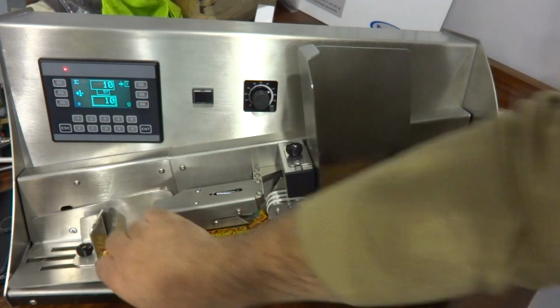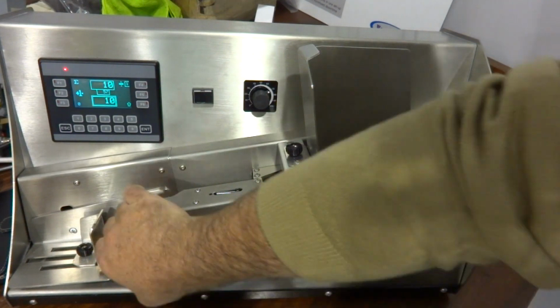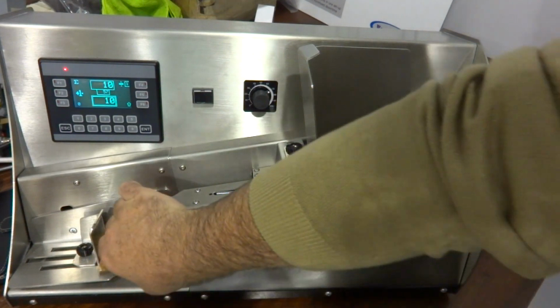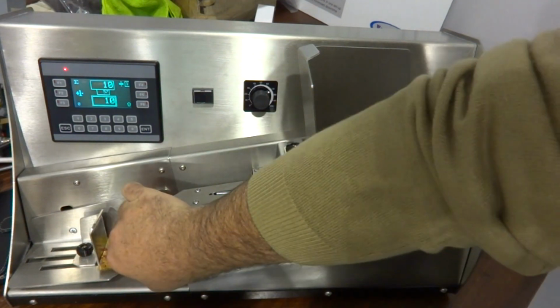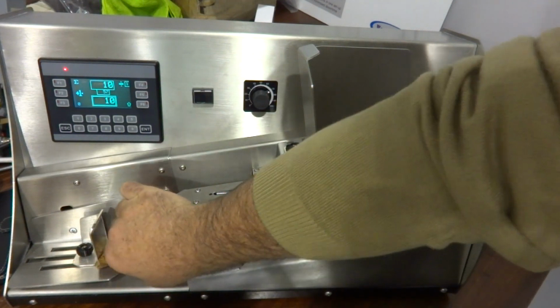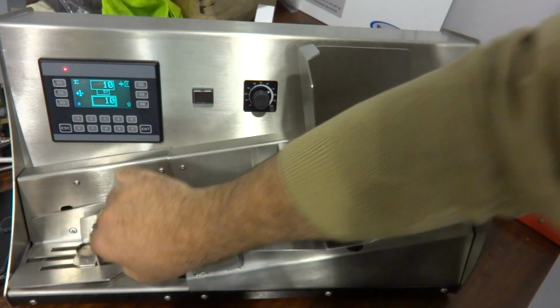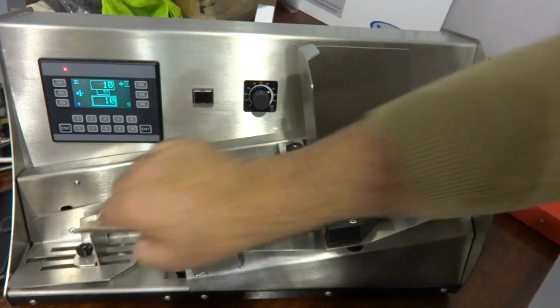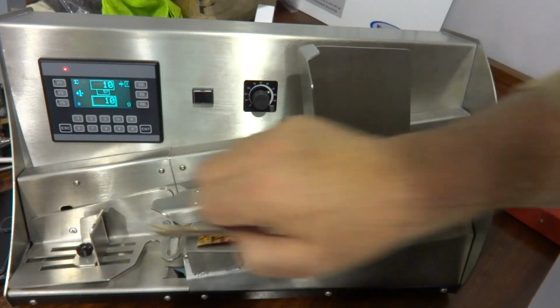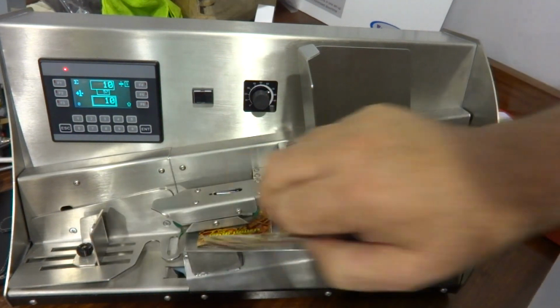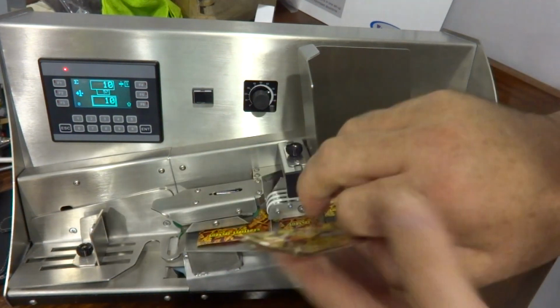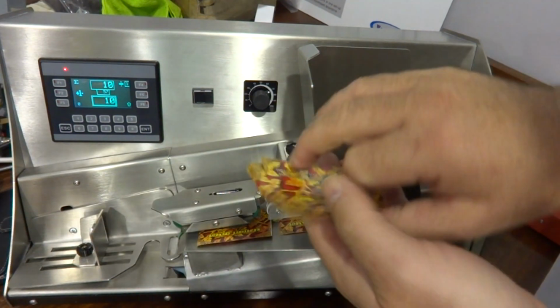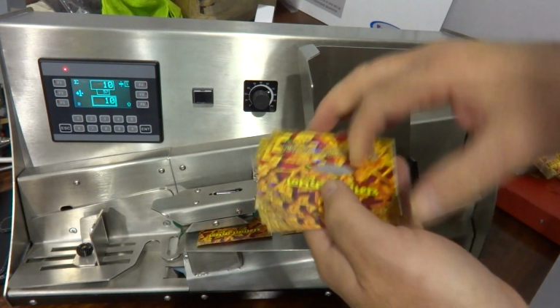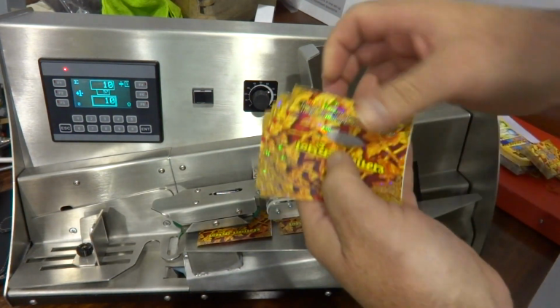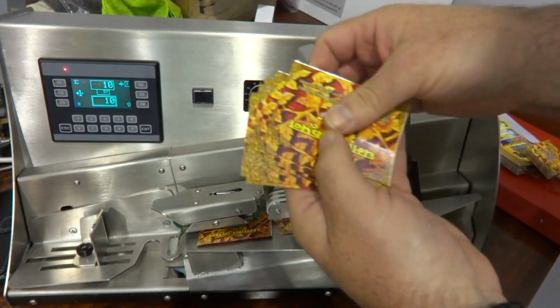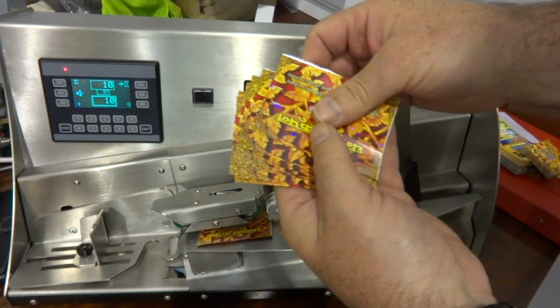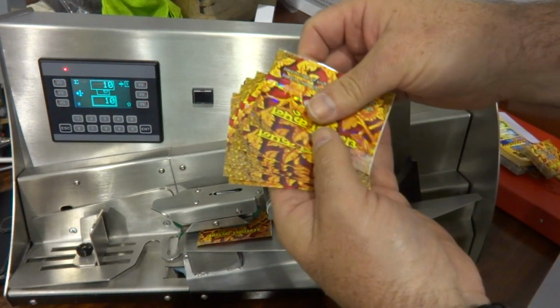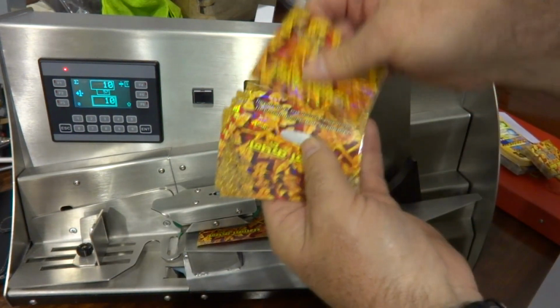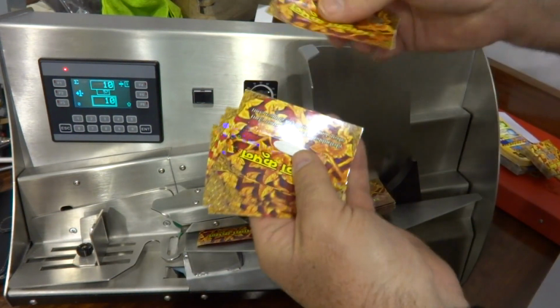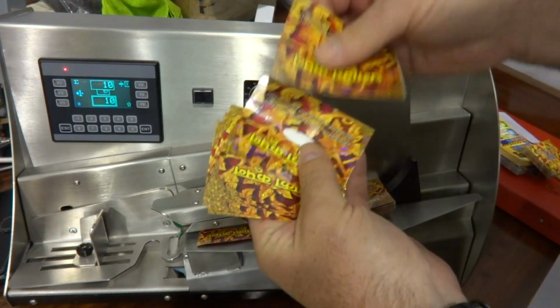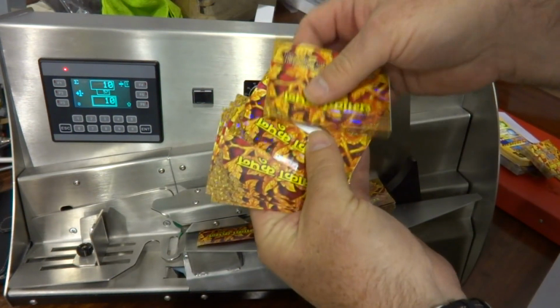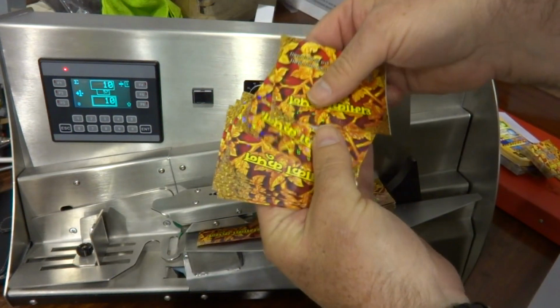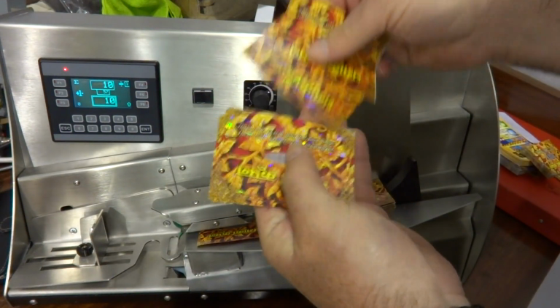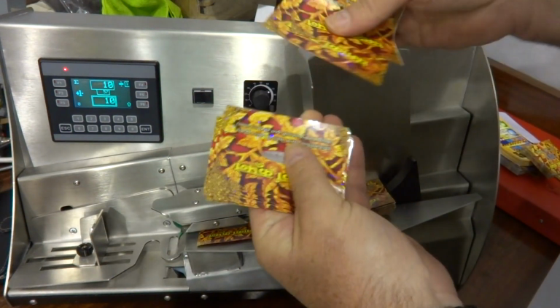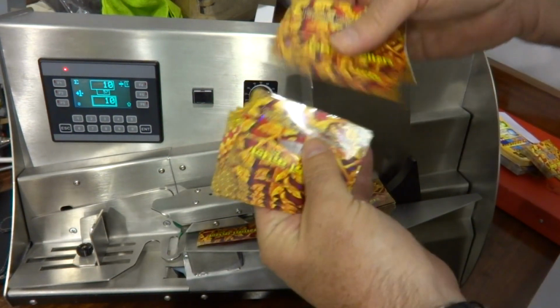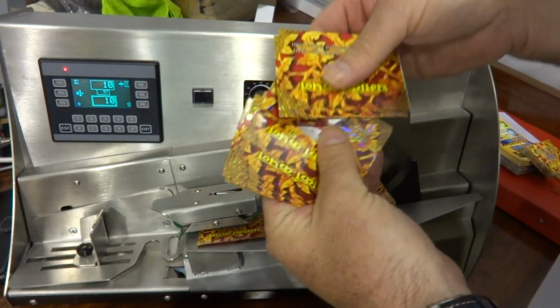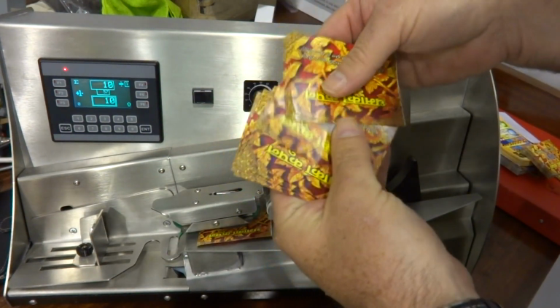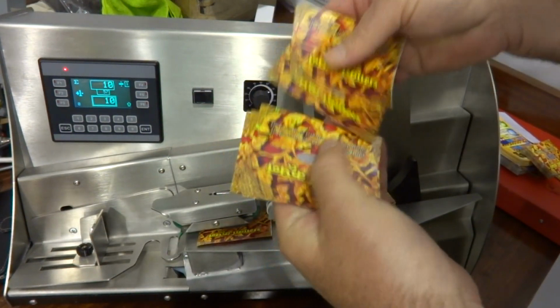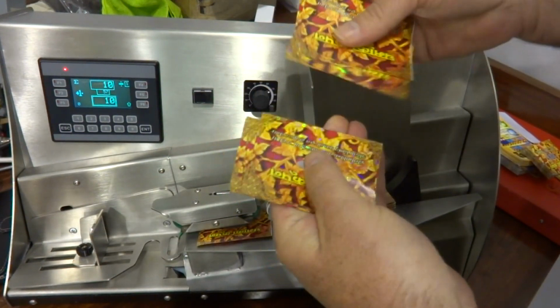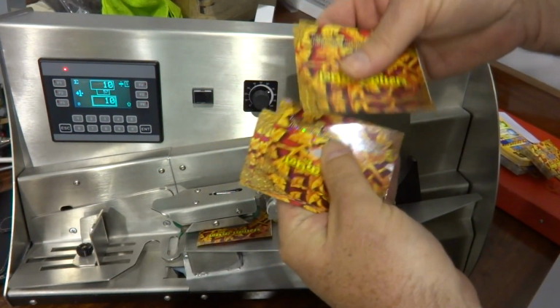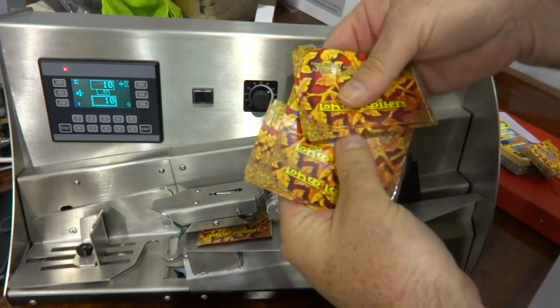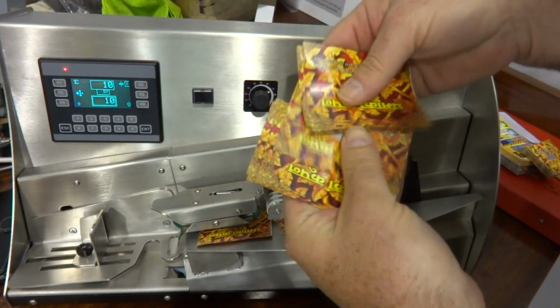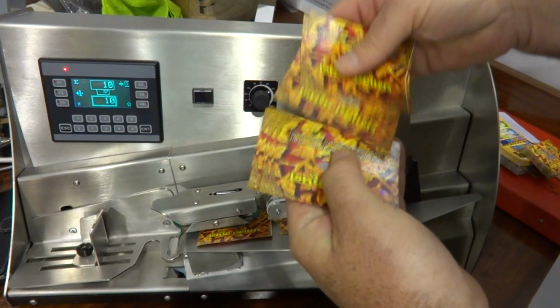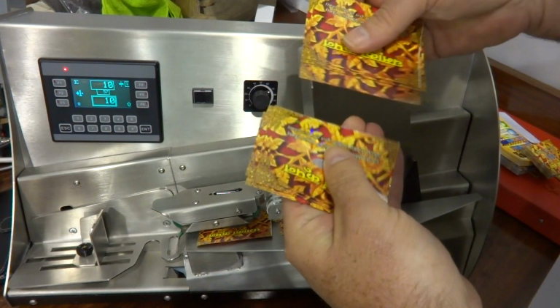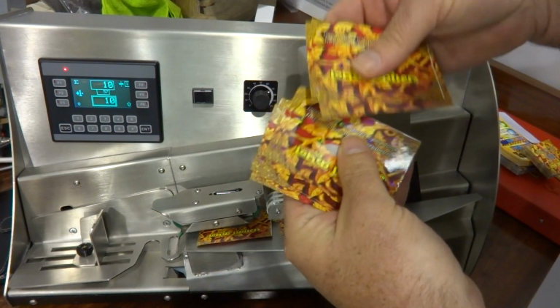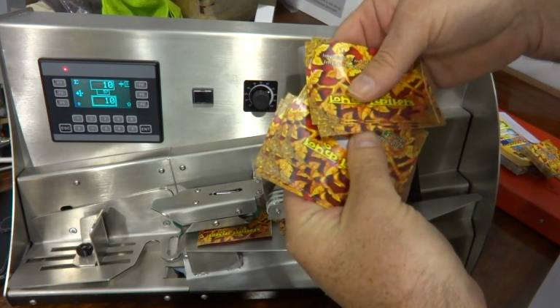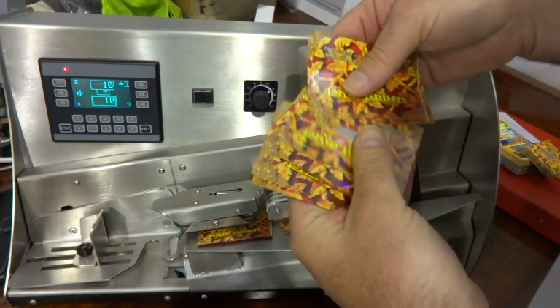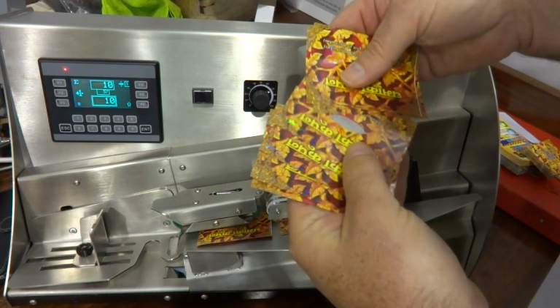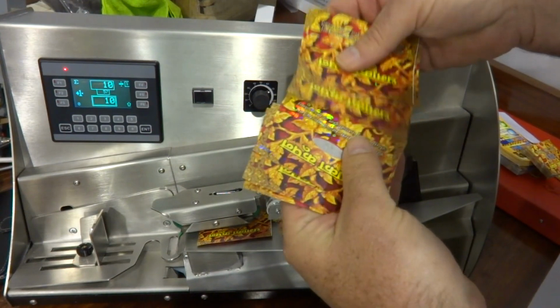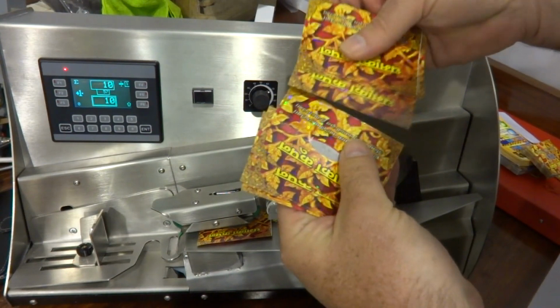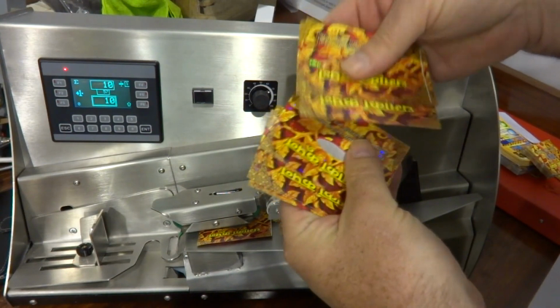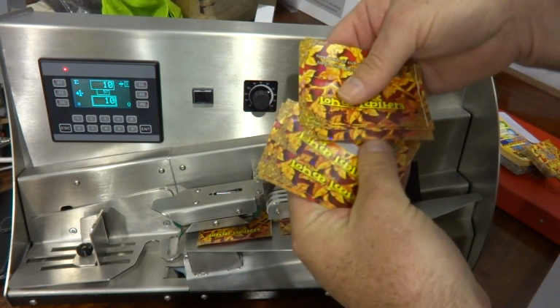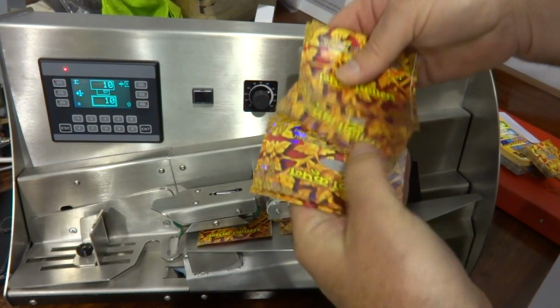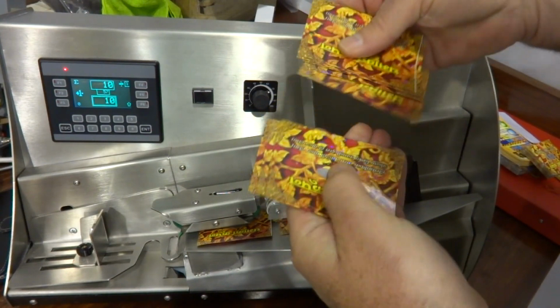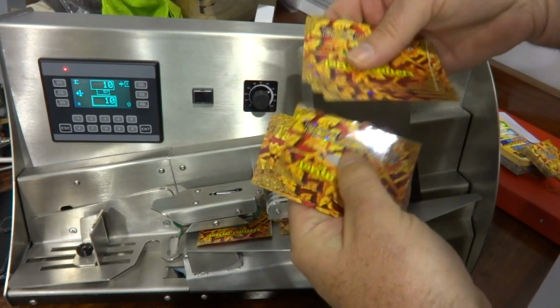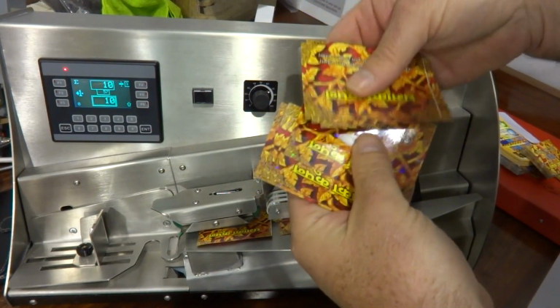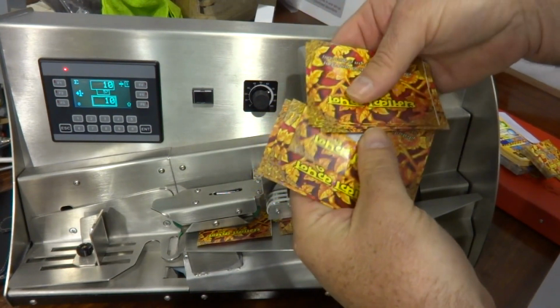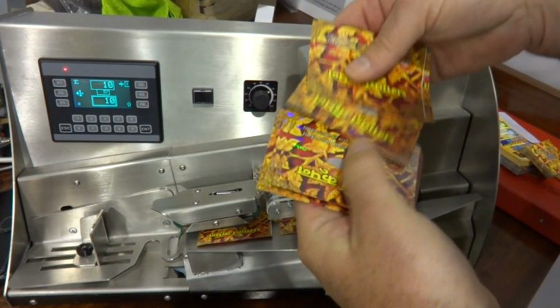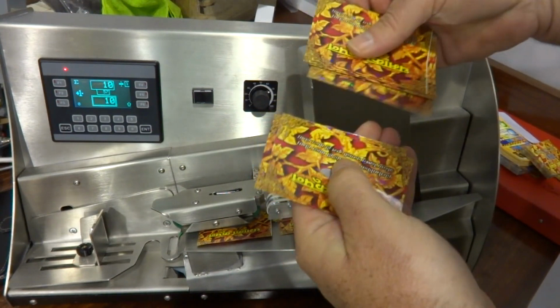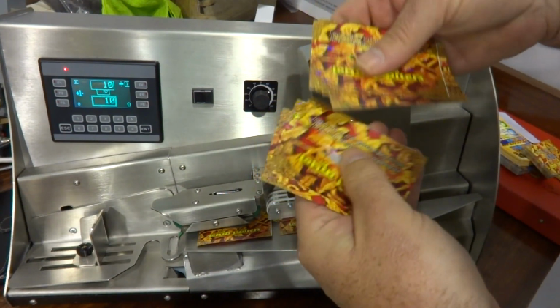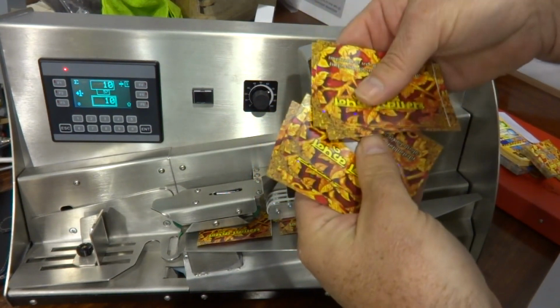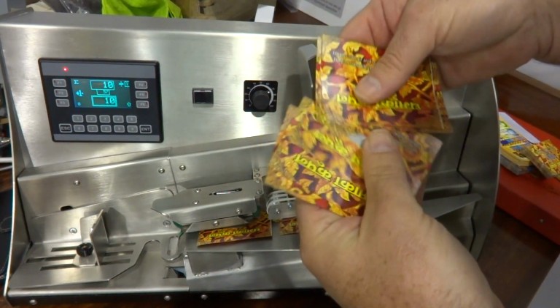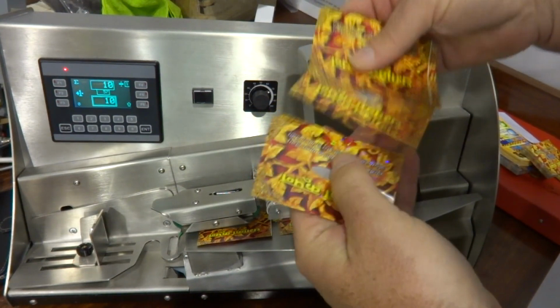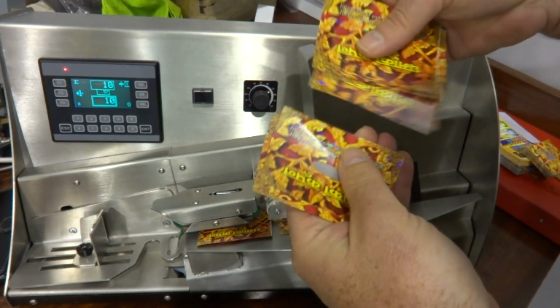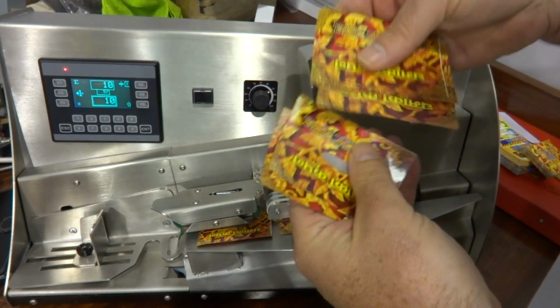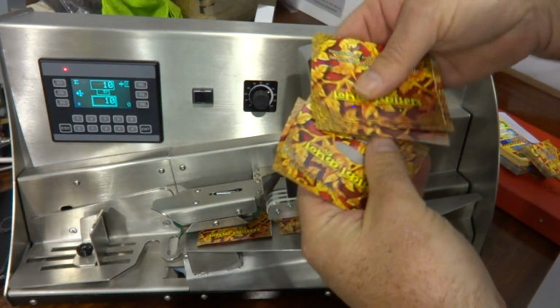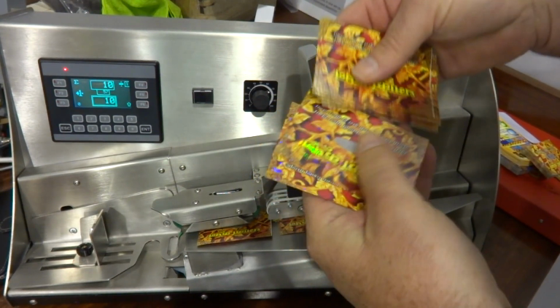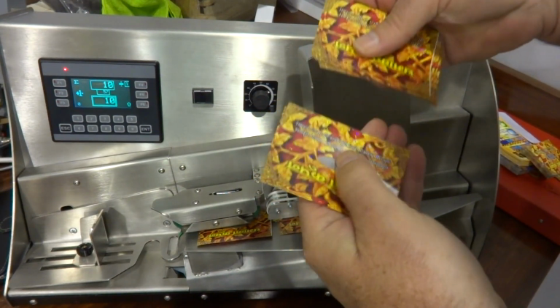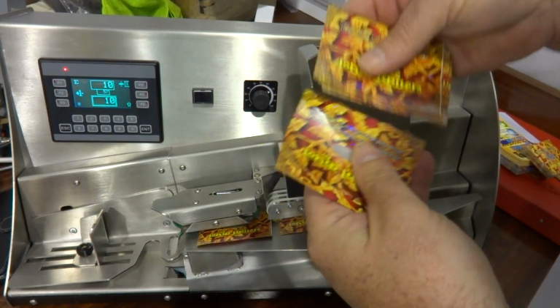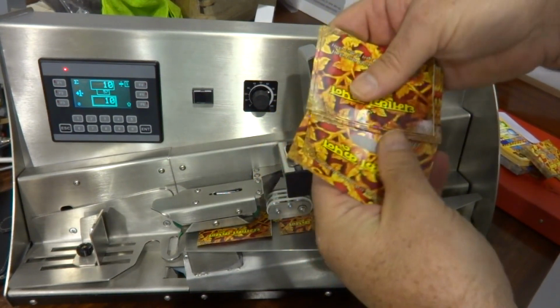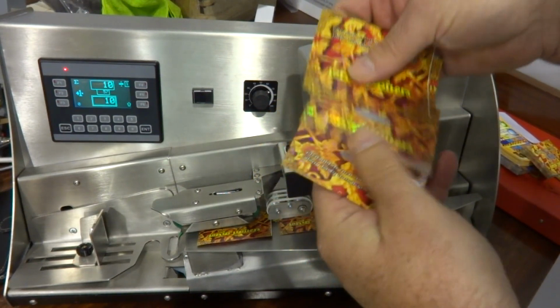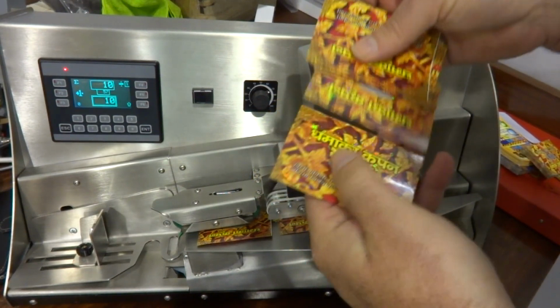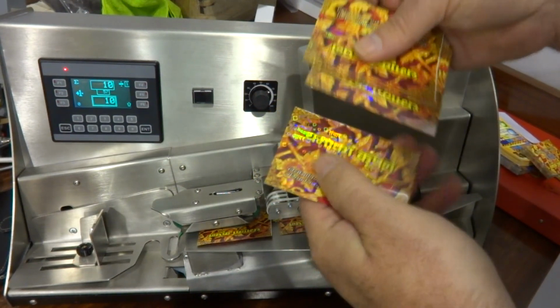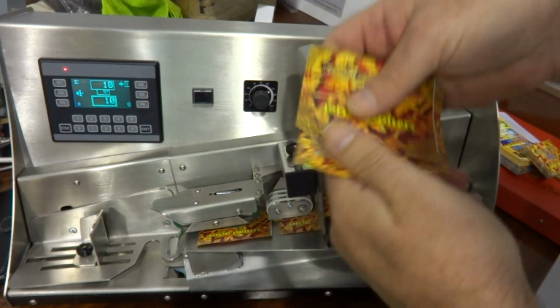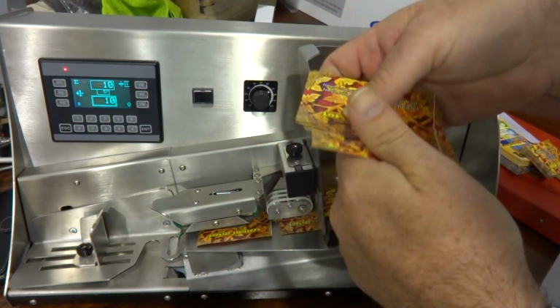And then we have 10. 1, 2, 3, 4, 5, 6, 7, 8, 9, 10.